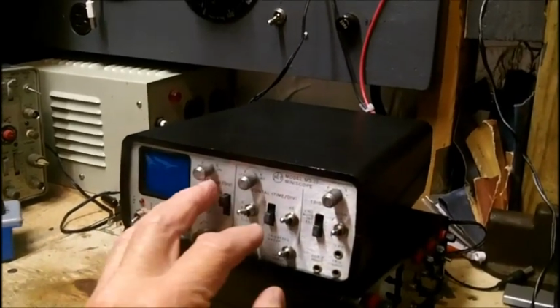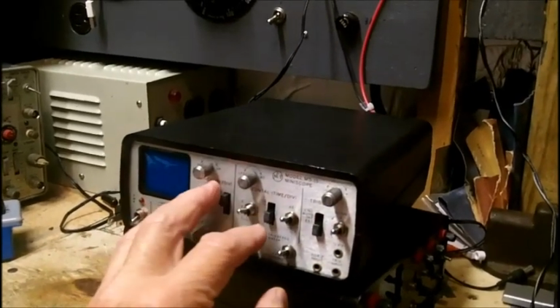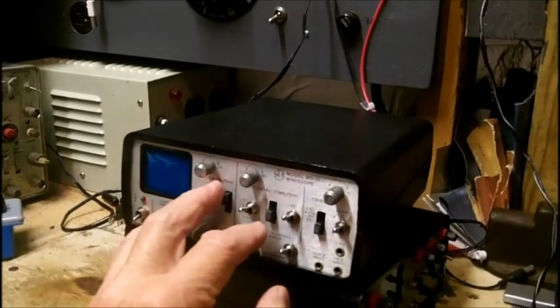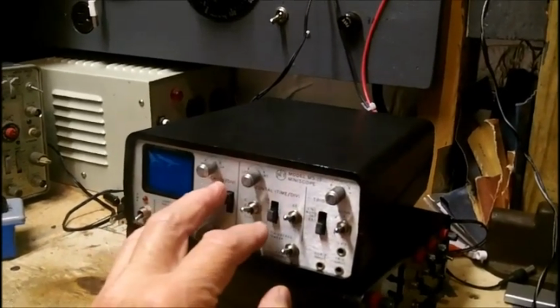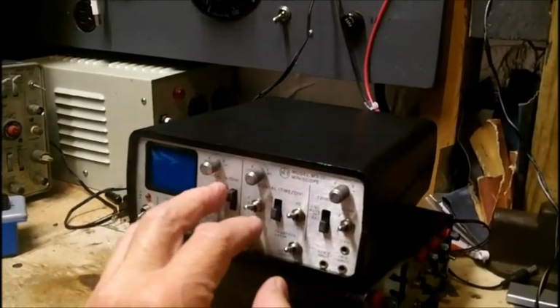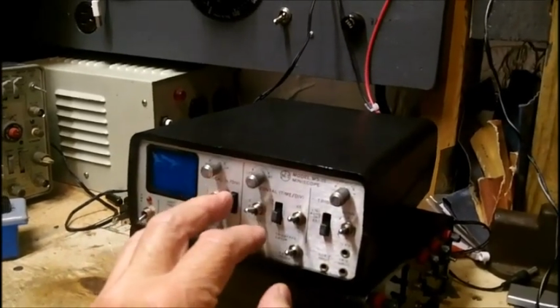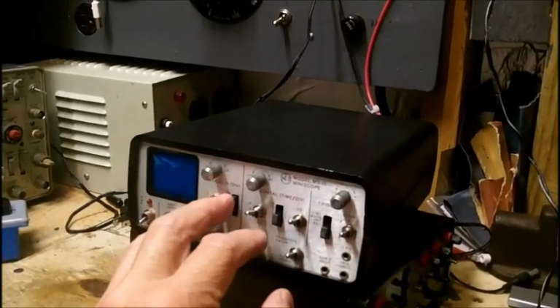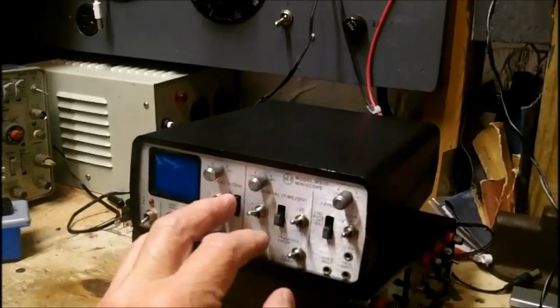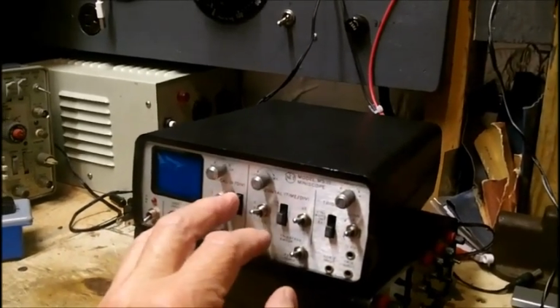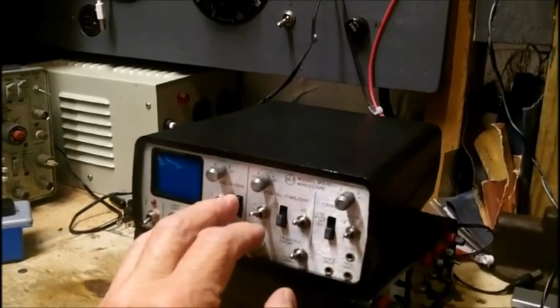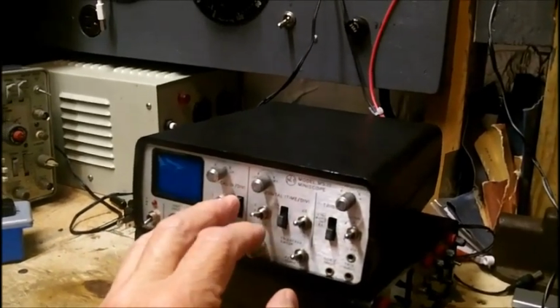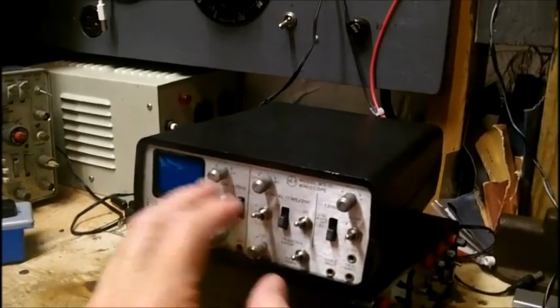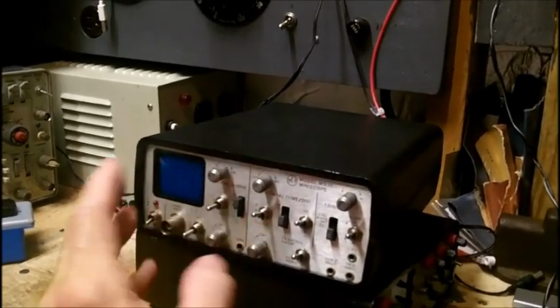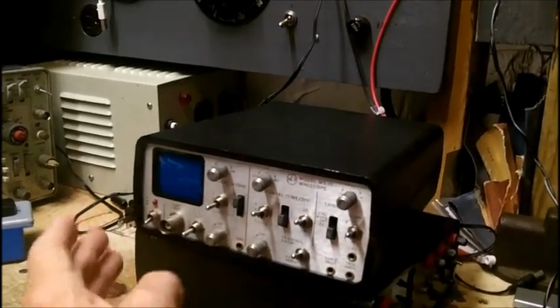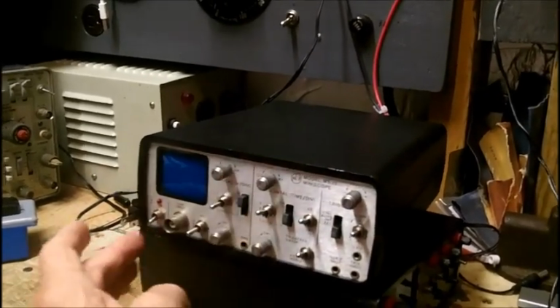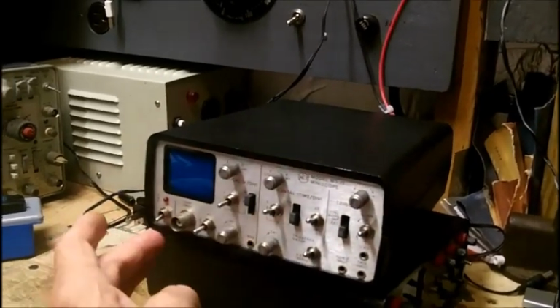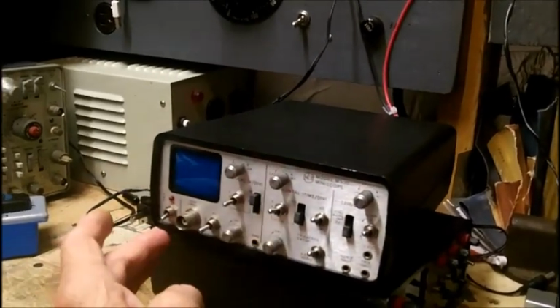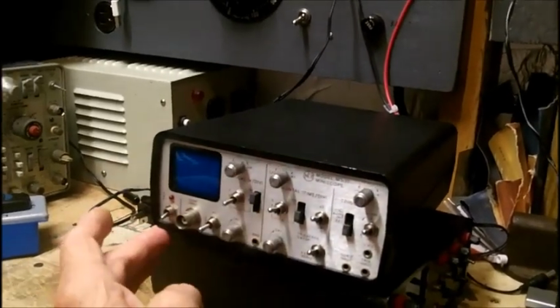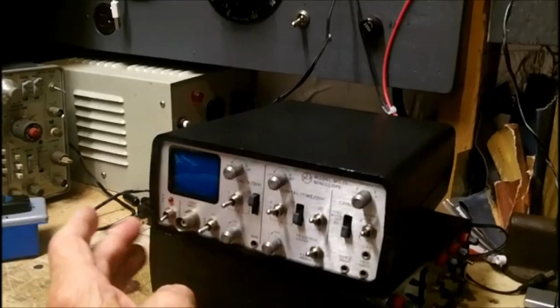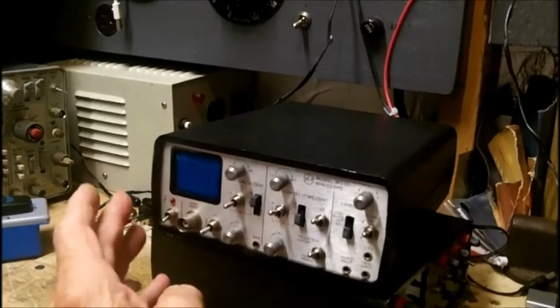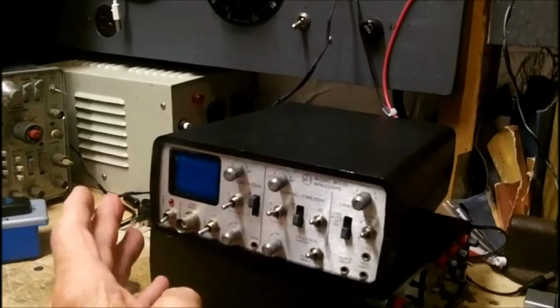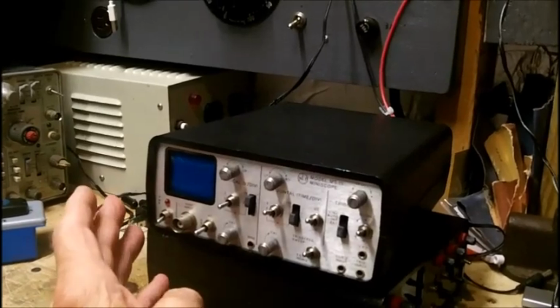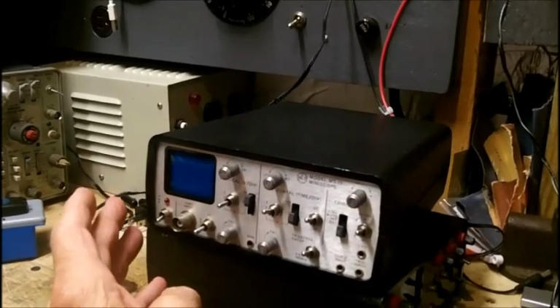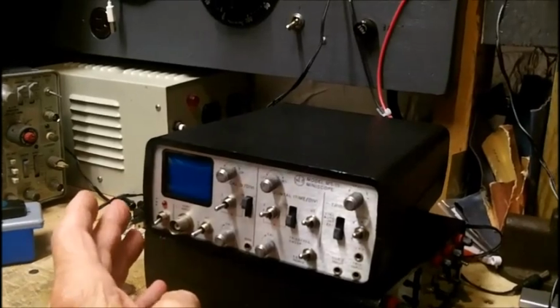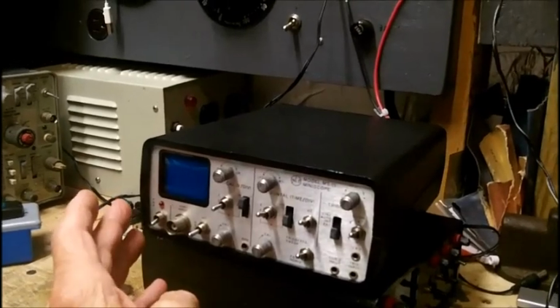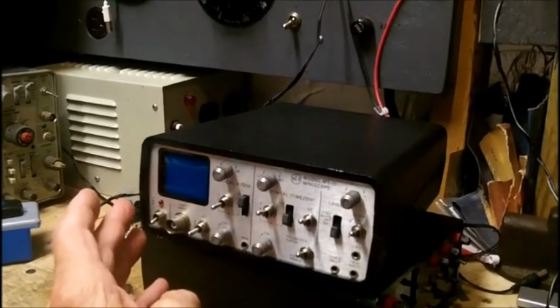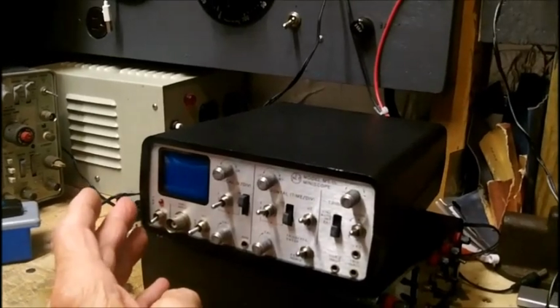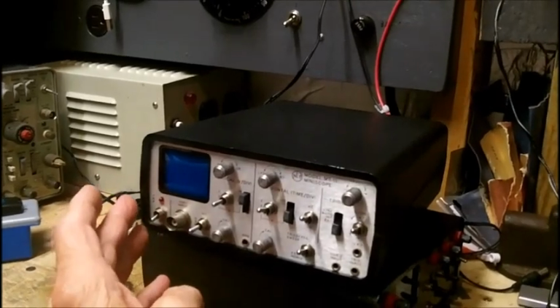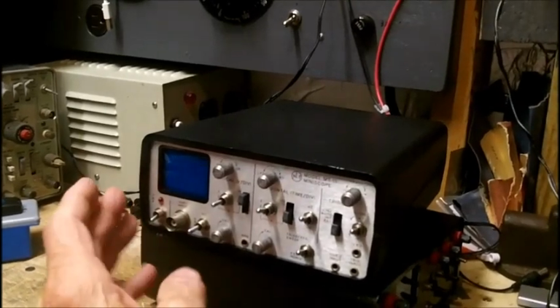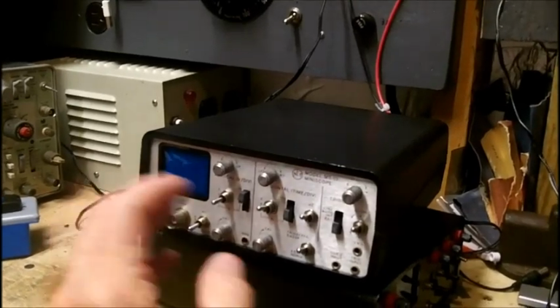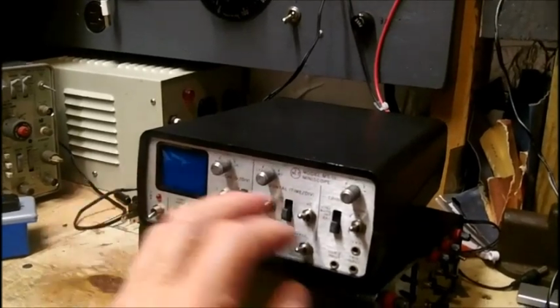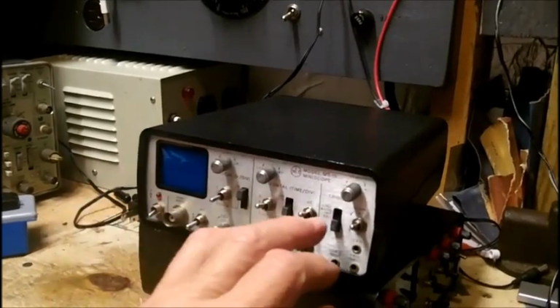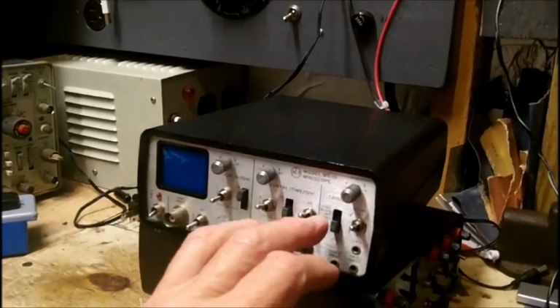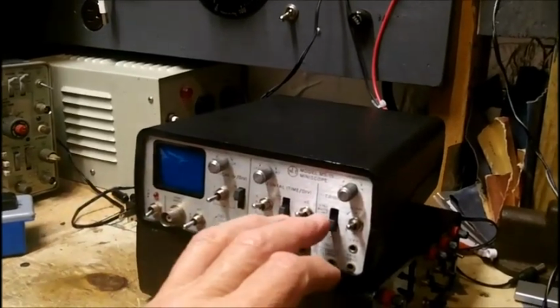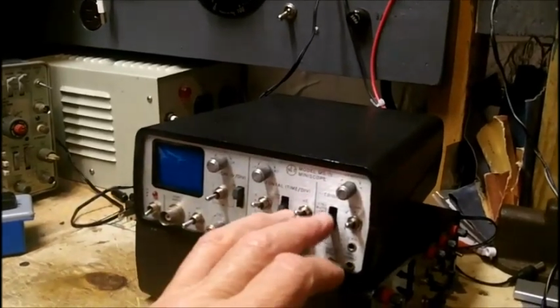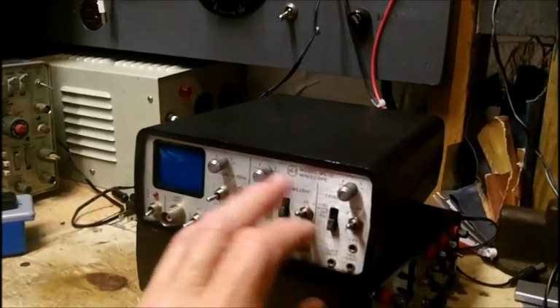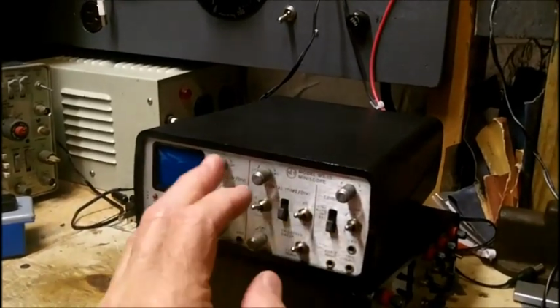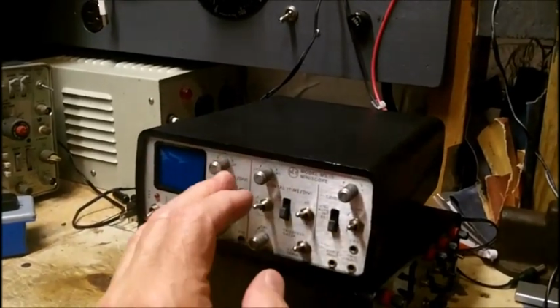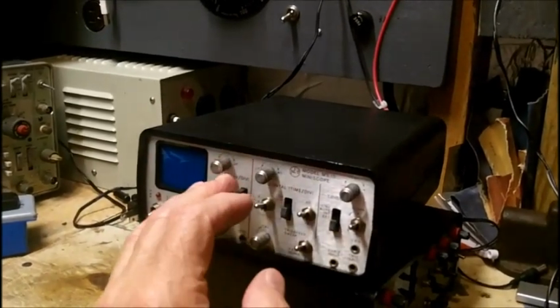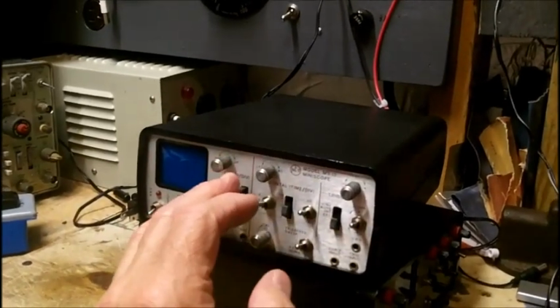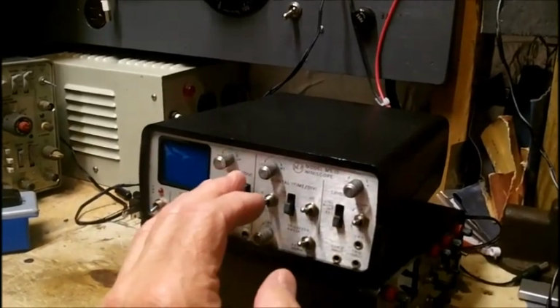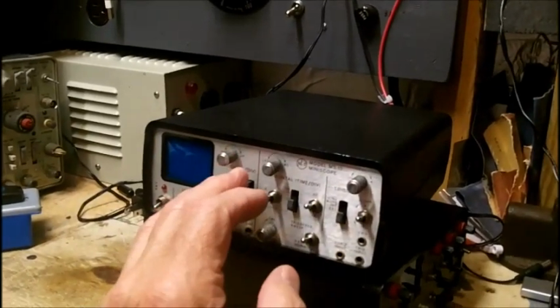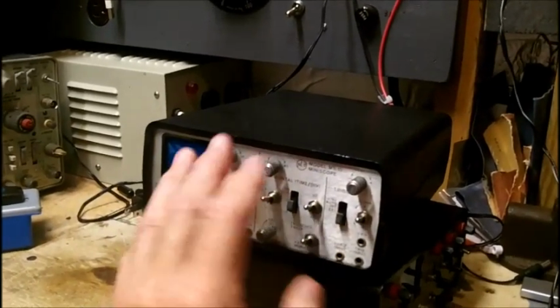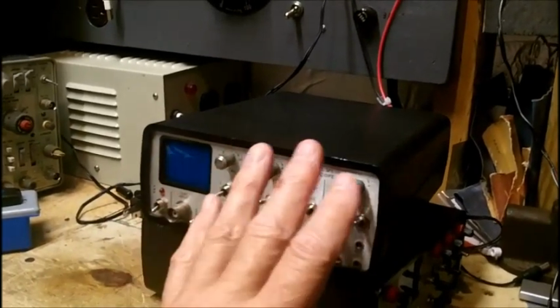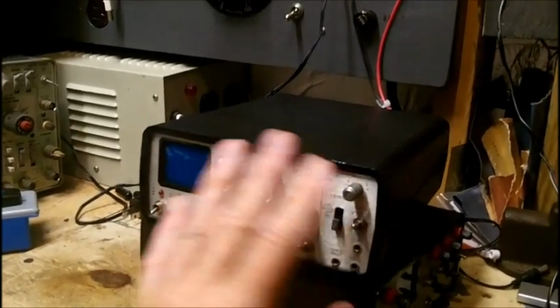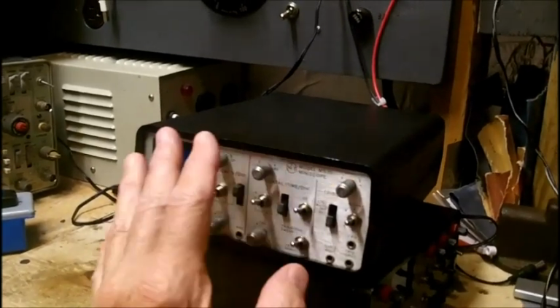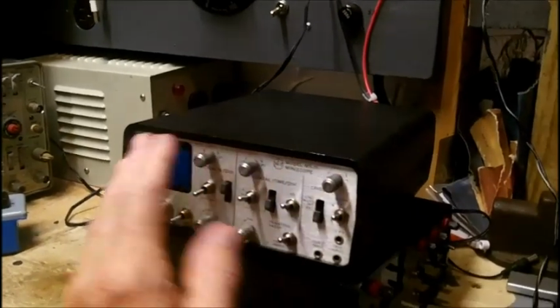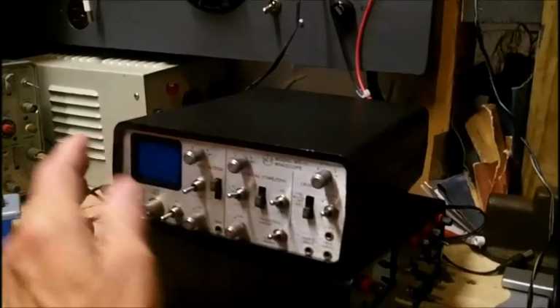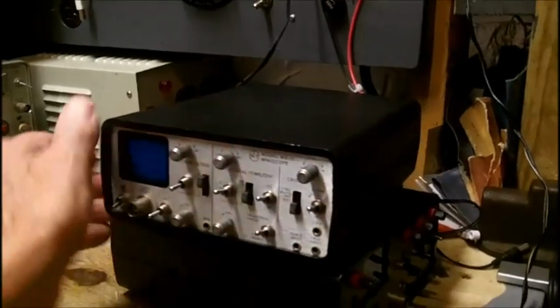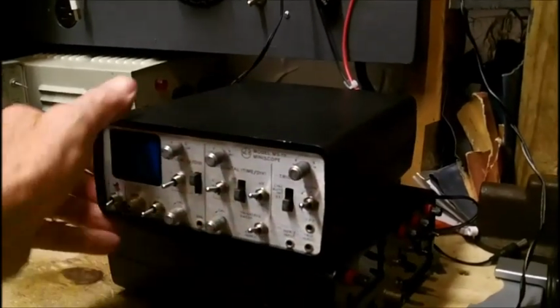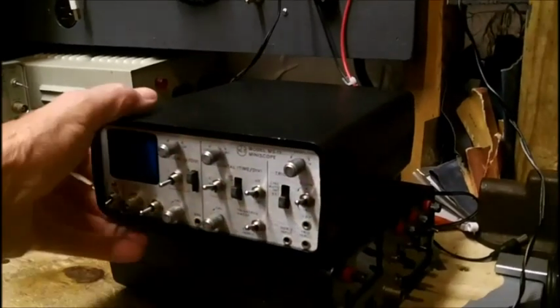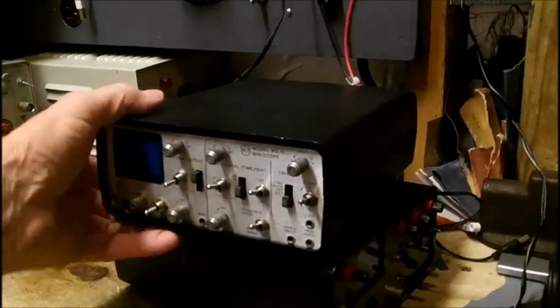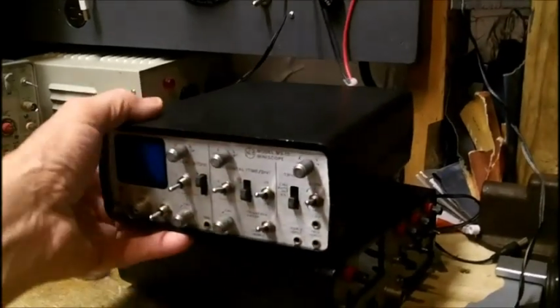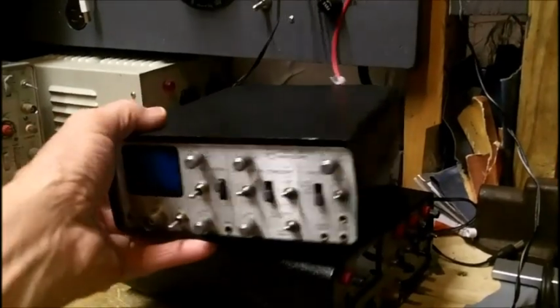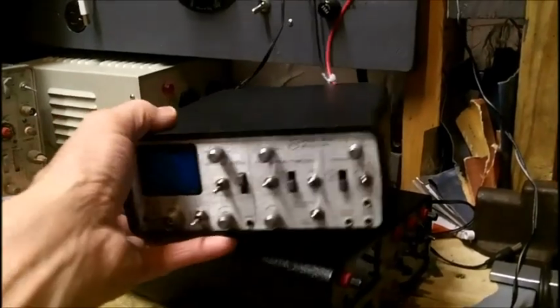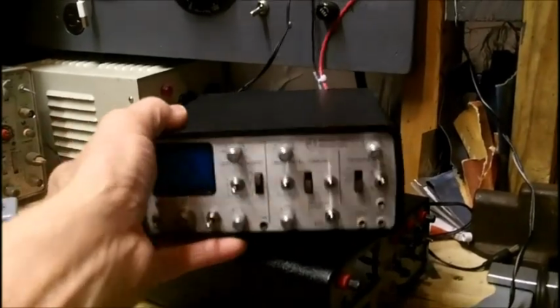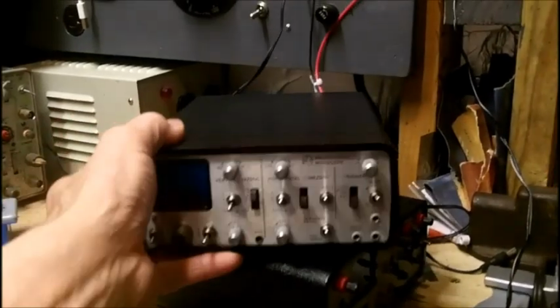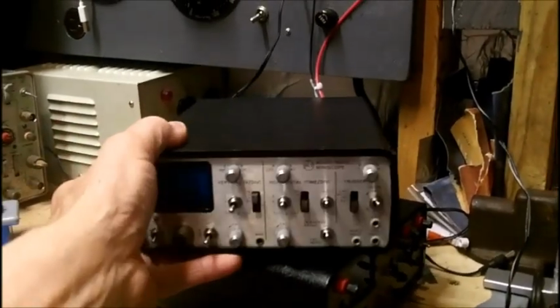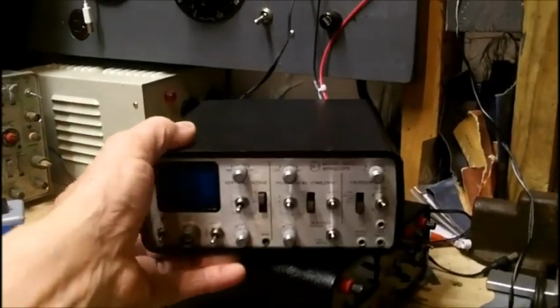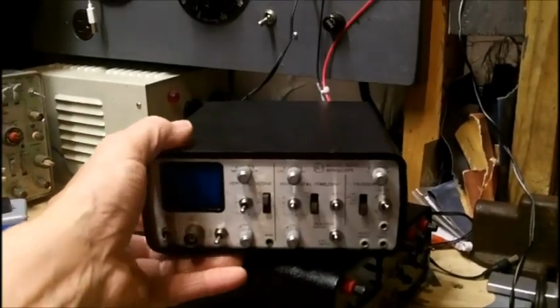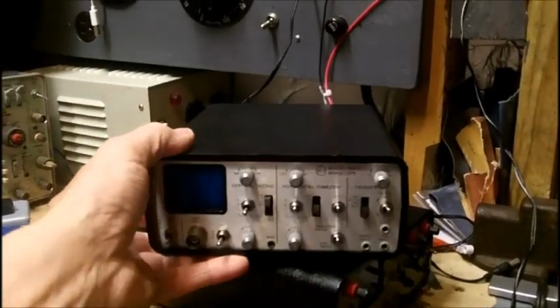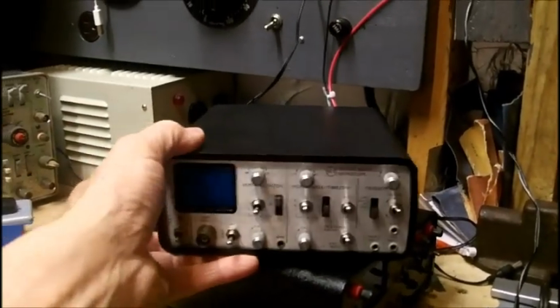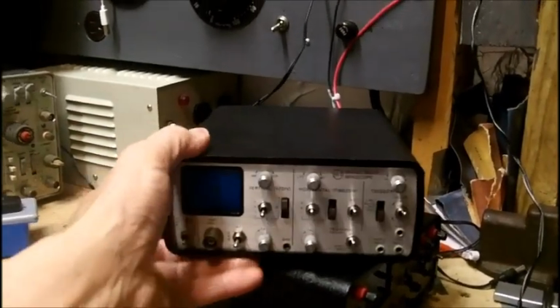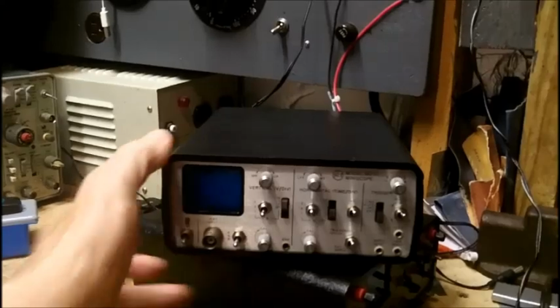I cleaned all the switches, push buttons, toggles with DeoxIT D5, put it all back in the cabinet, and now it goes into shutdown. I can't see that the cleaning would cause that, but all I know is I can't fix it.